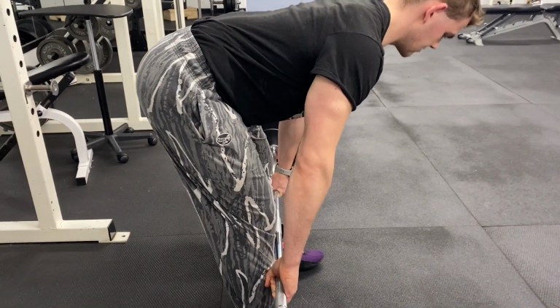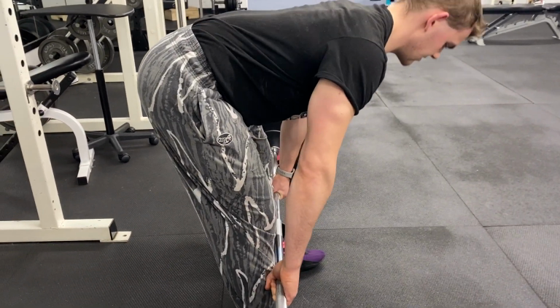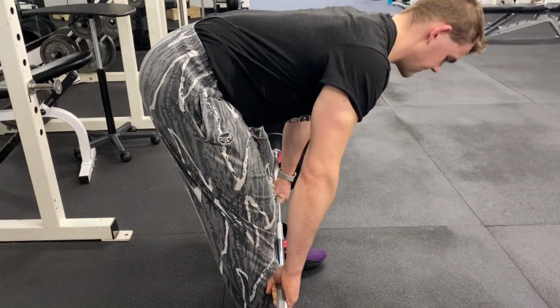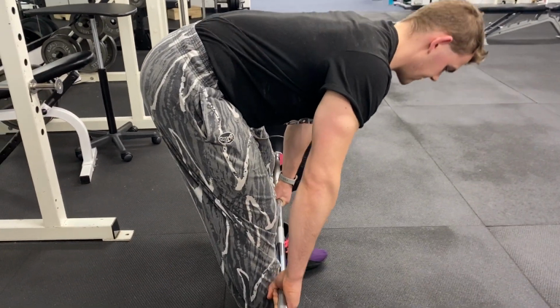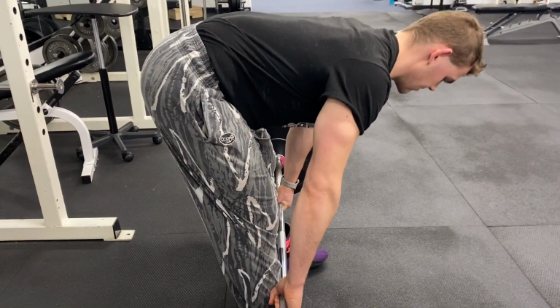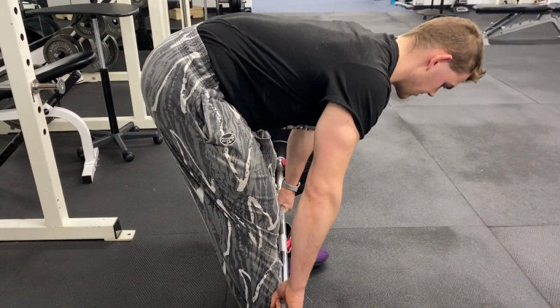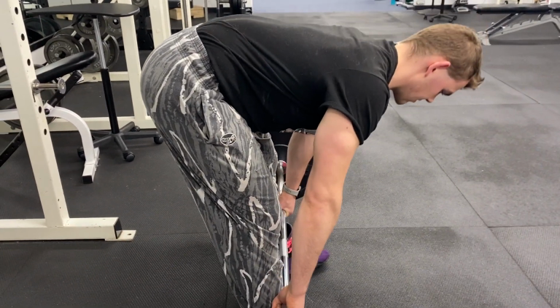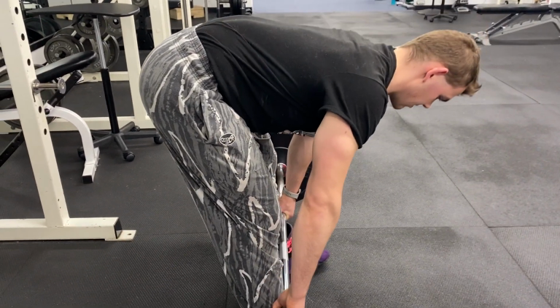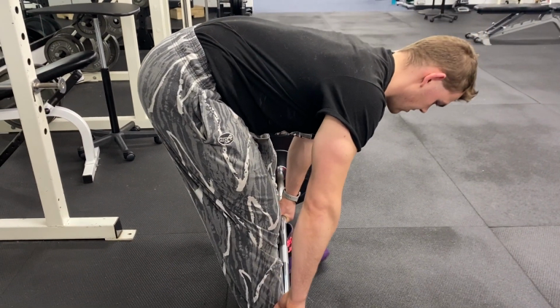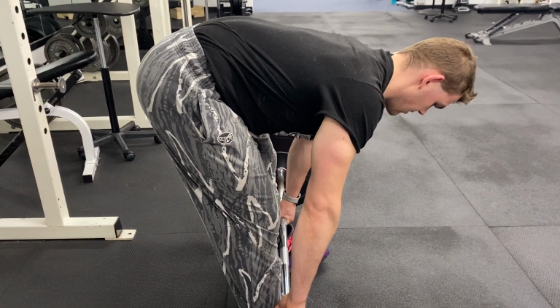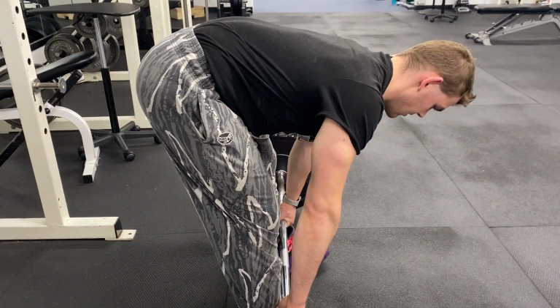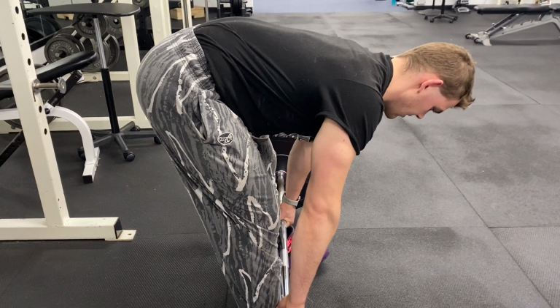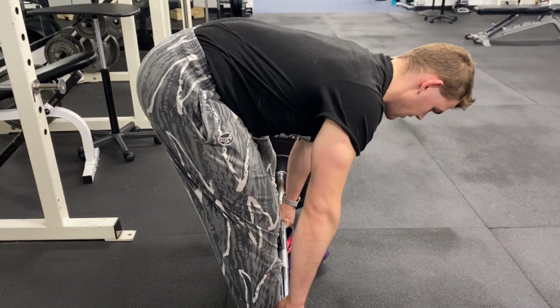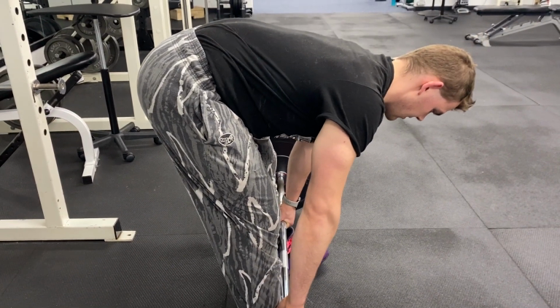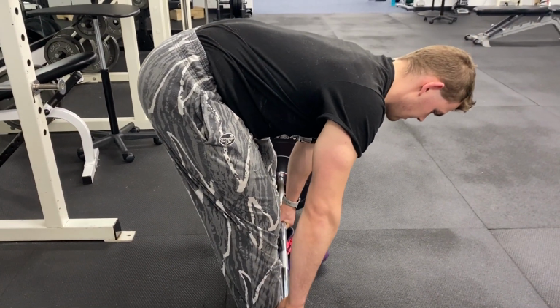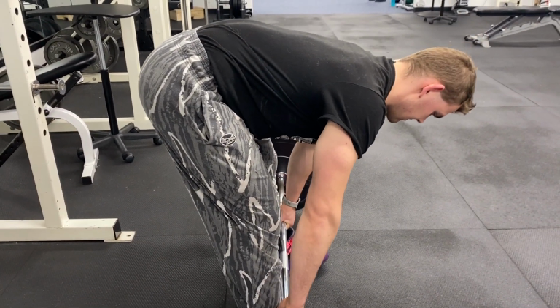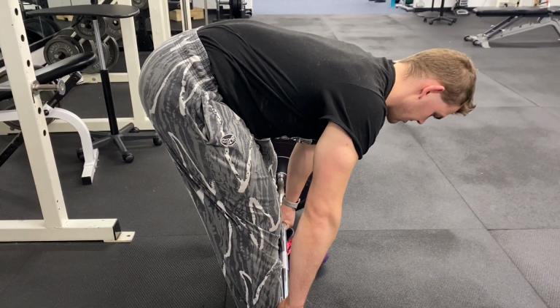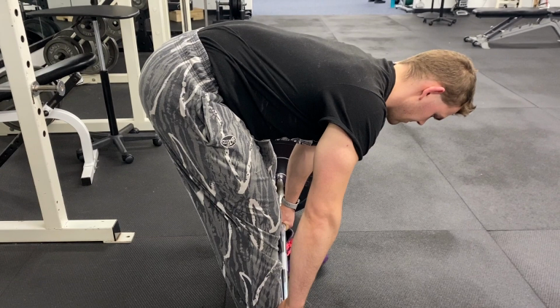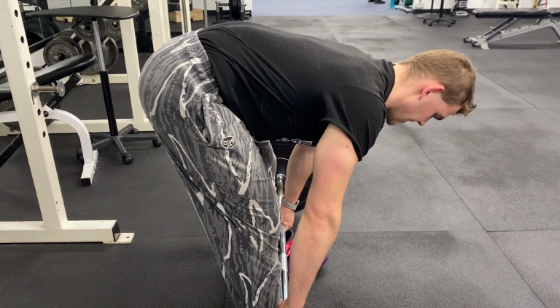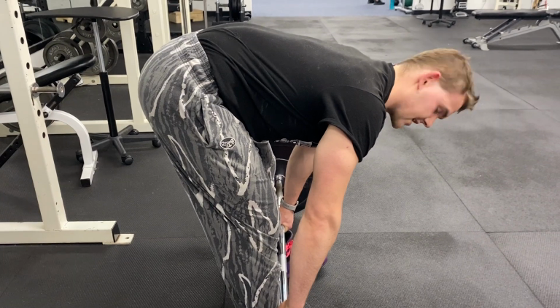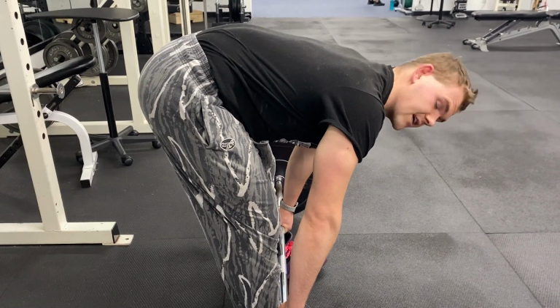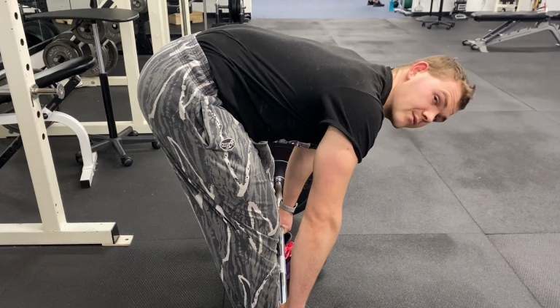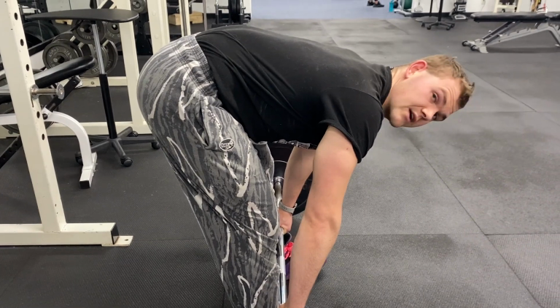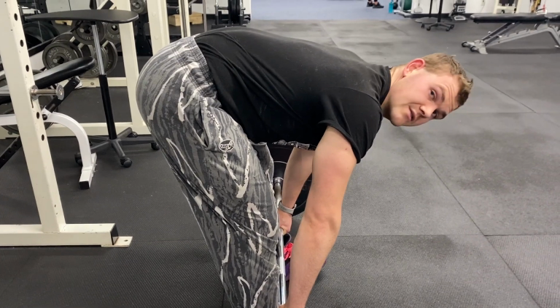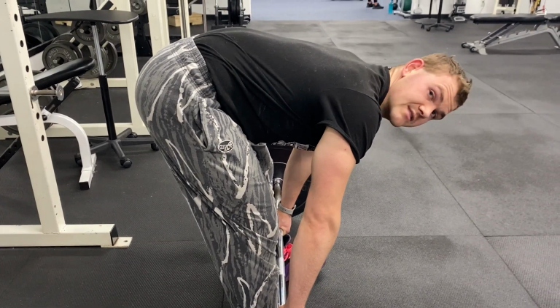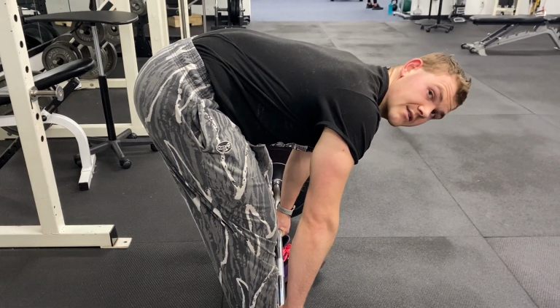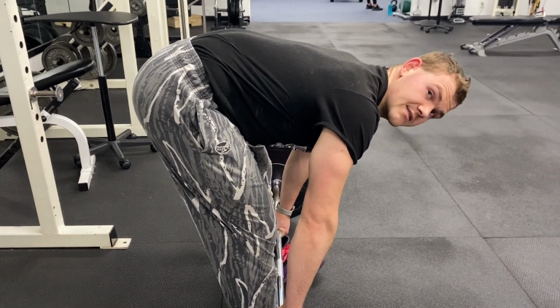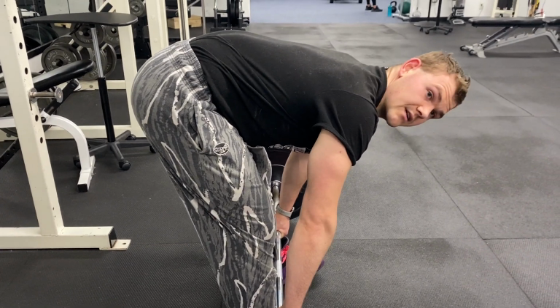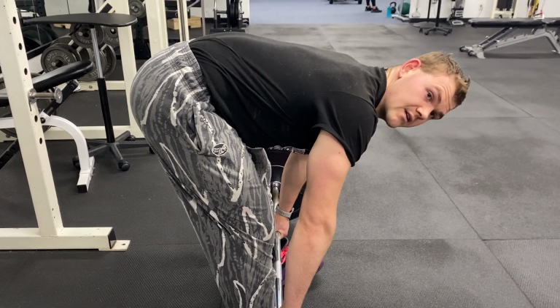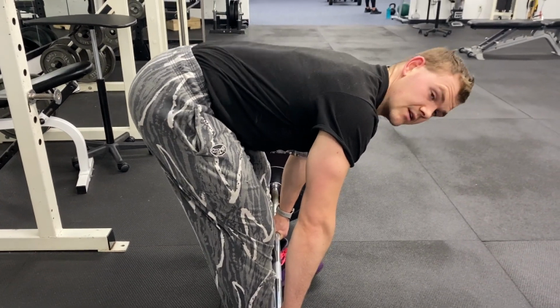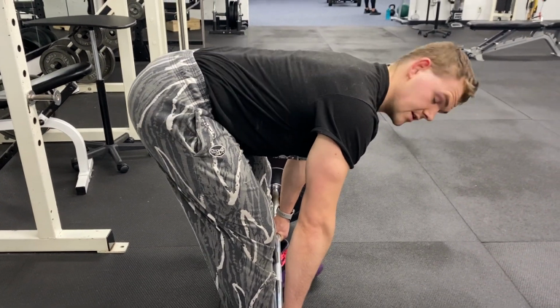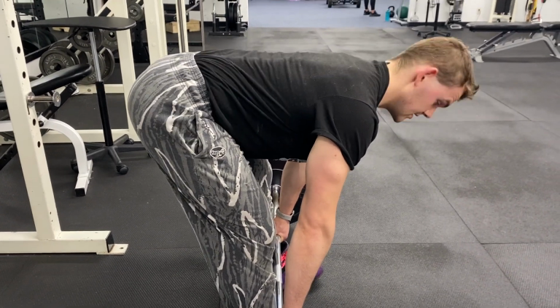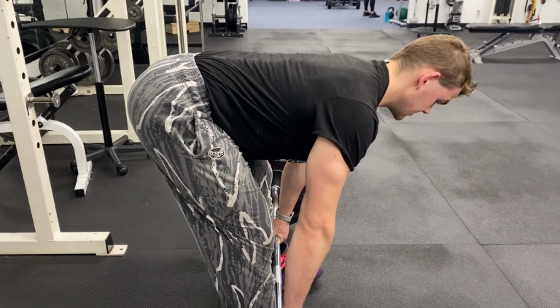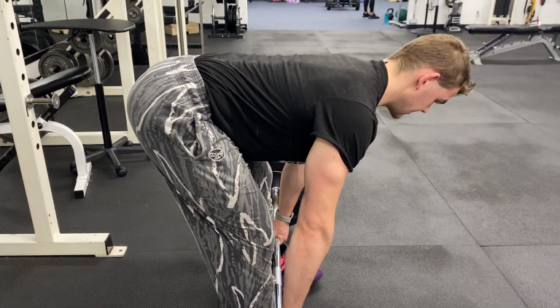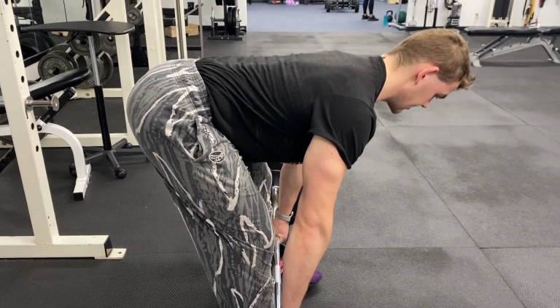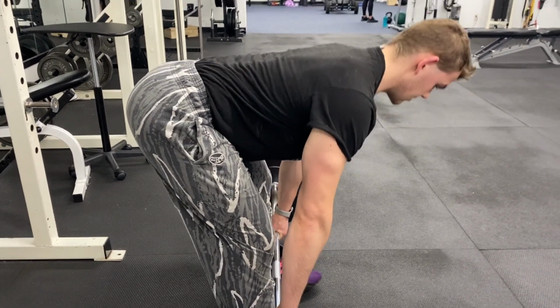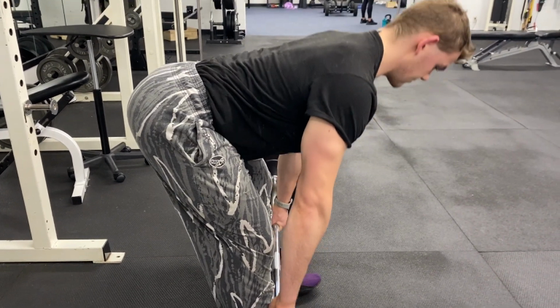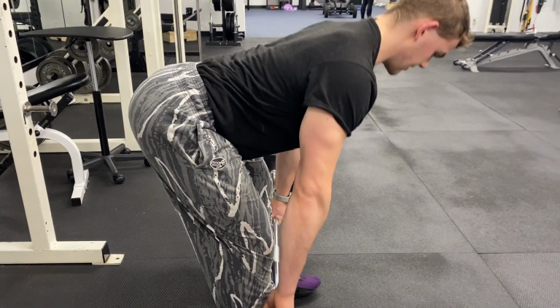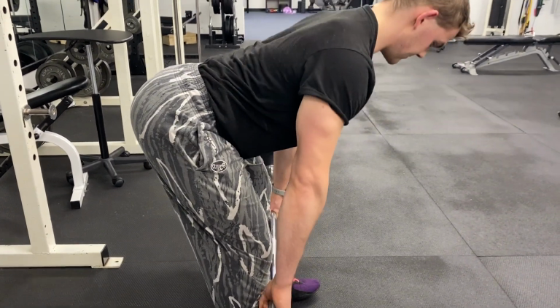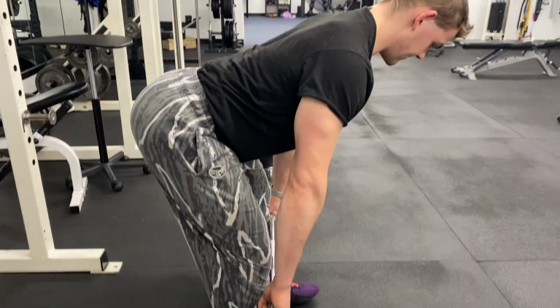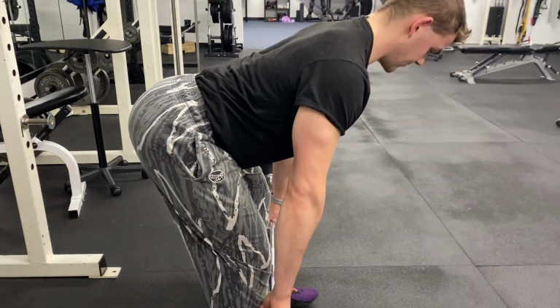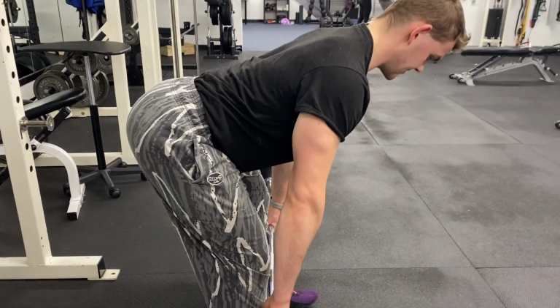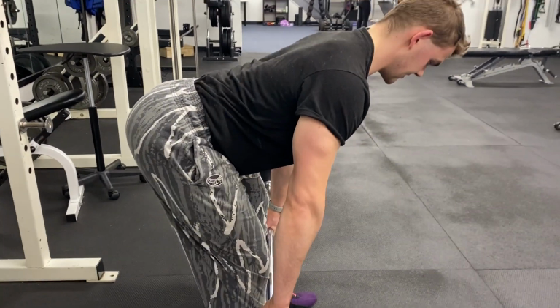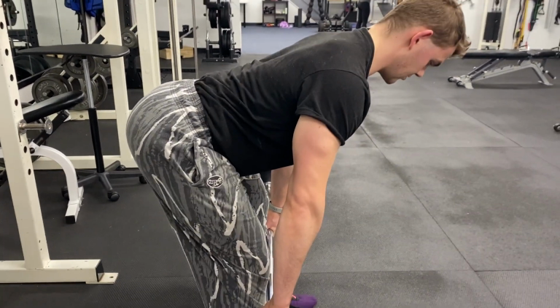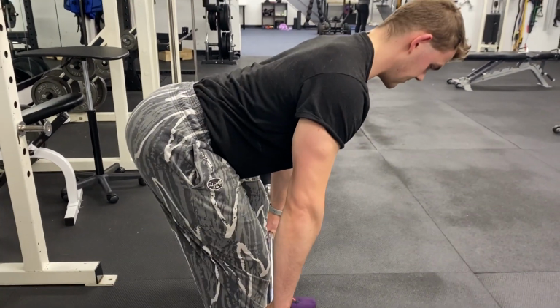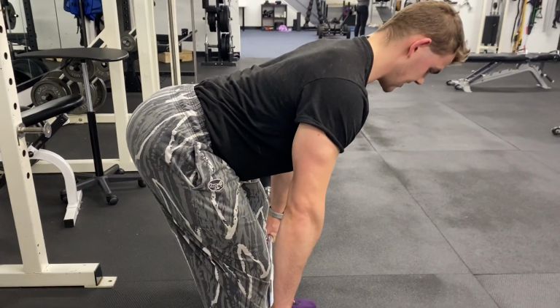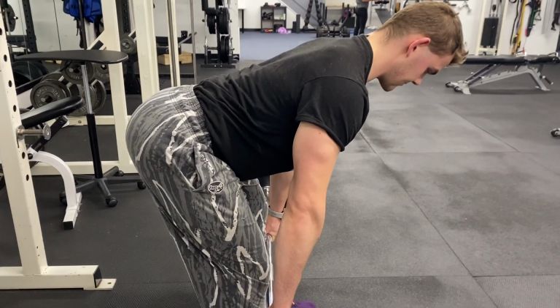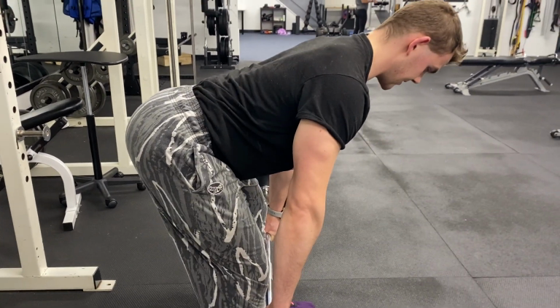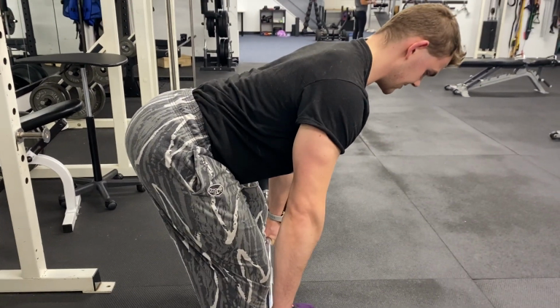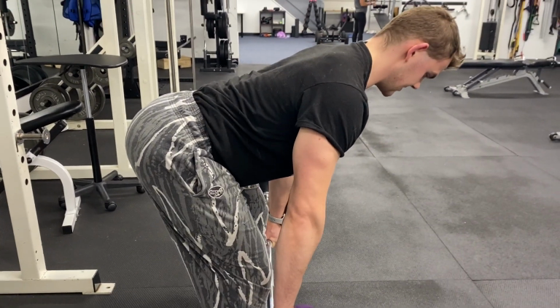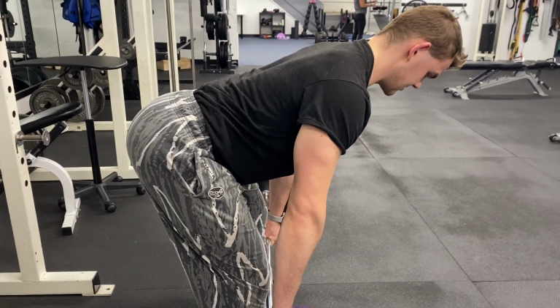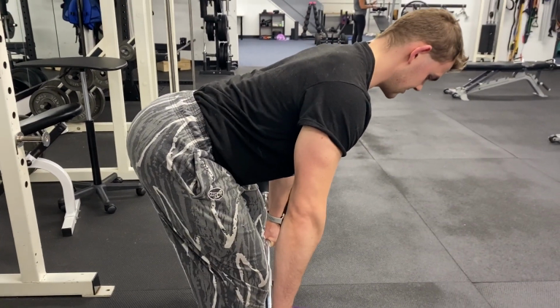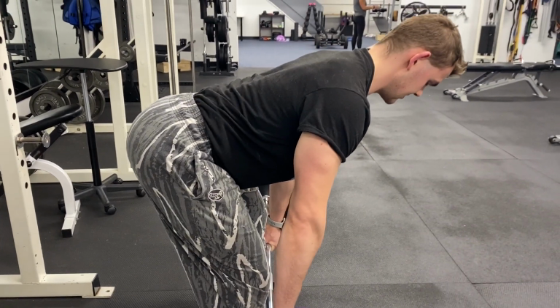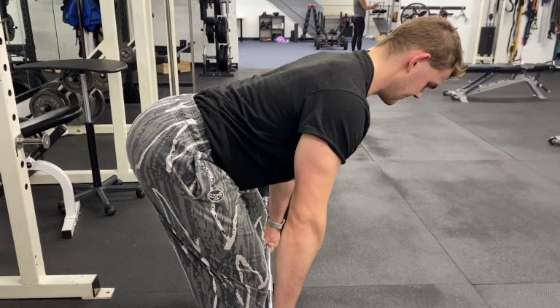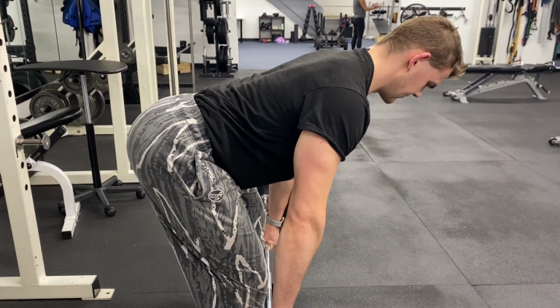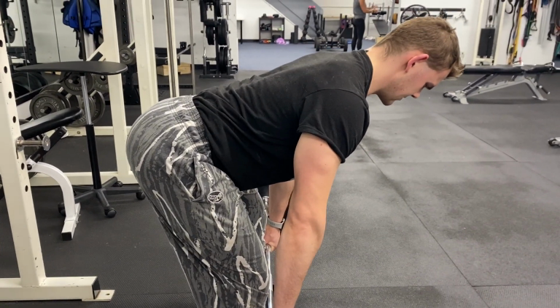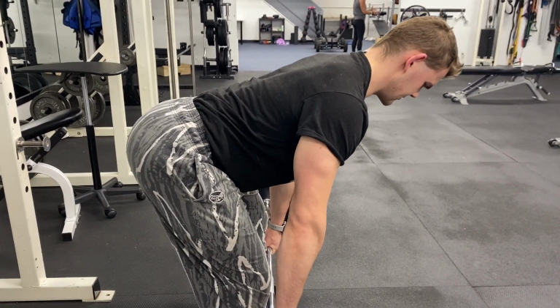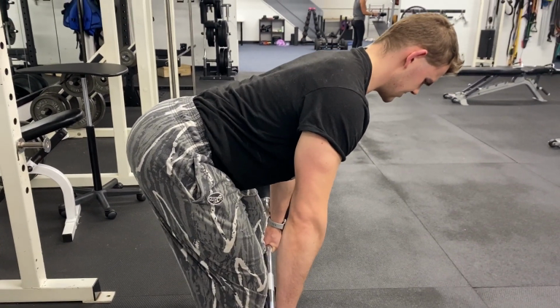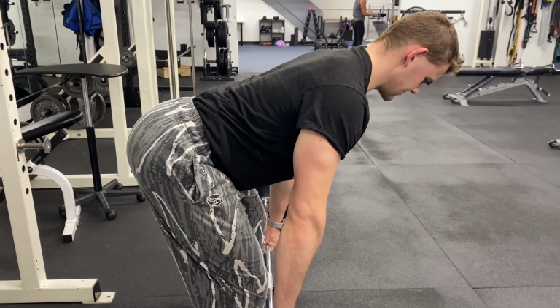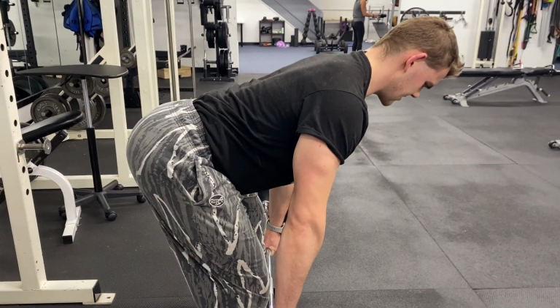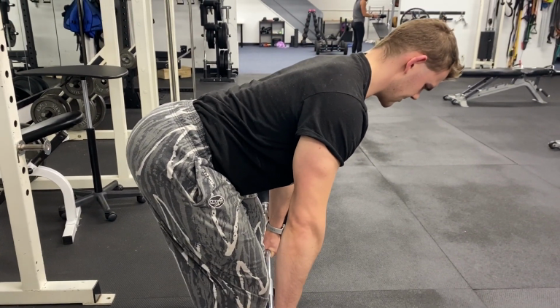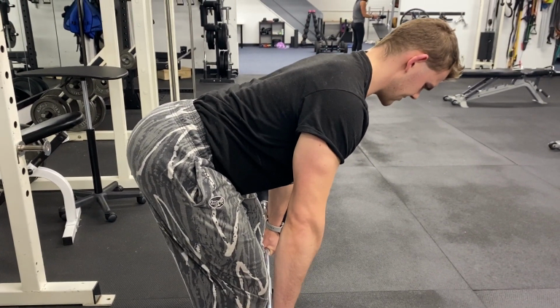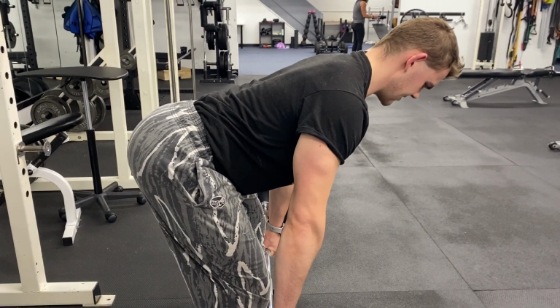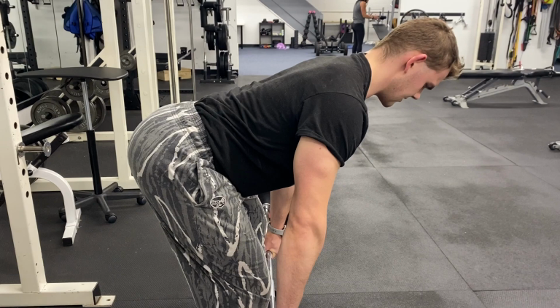If I go any further, my low back kind of rounds out. So I stop right before that low back rounding, which is right about there.